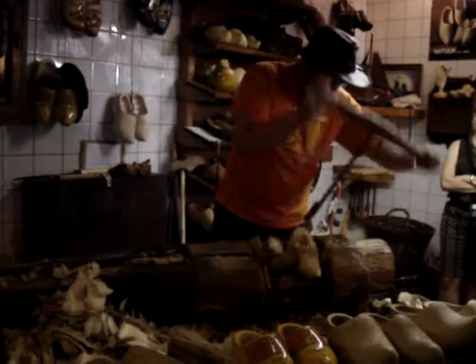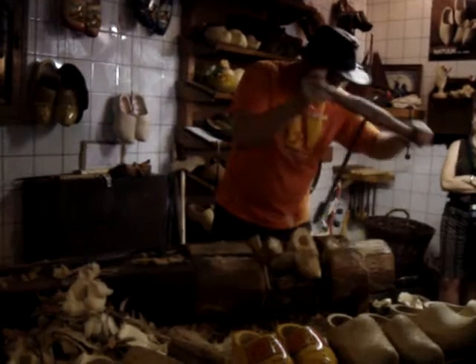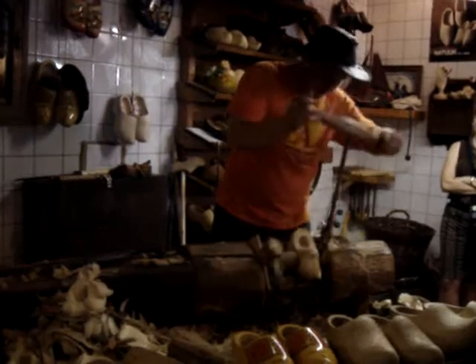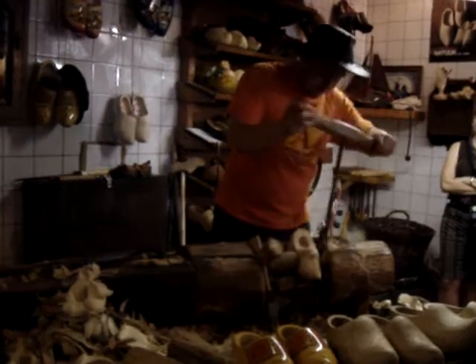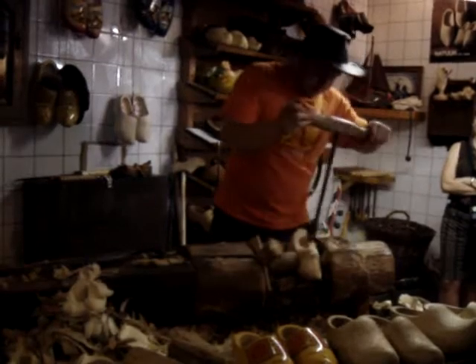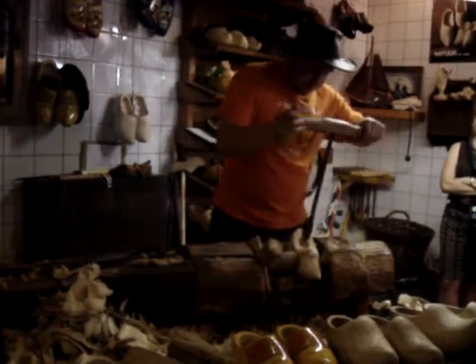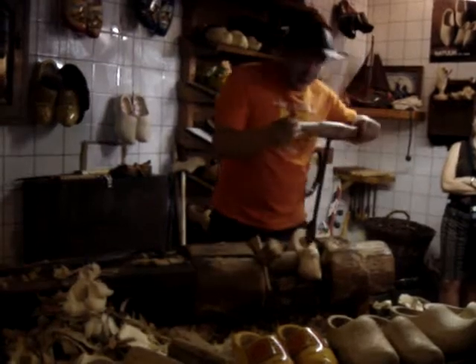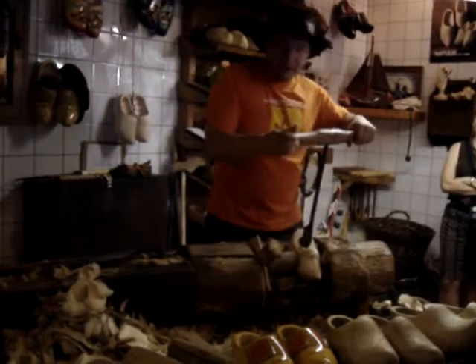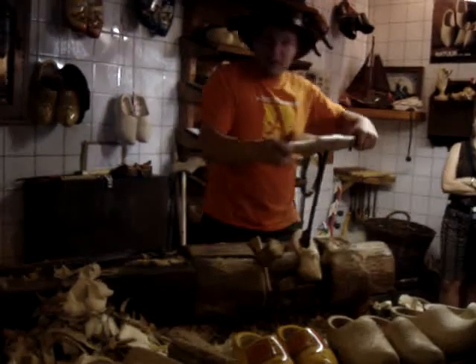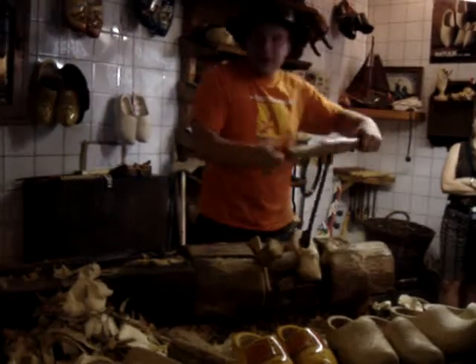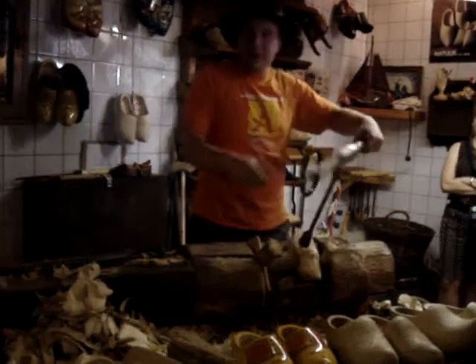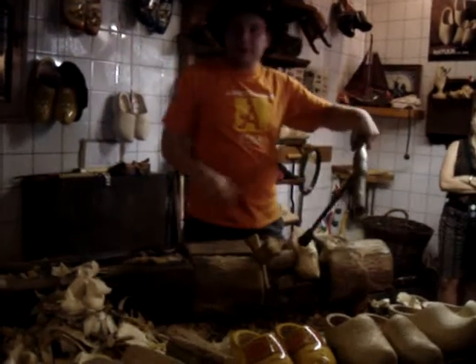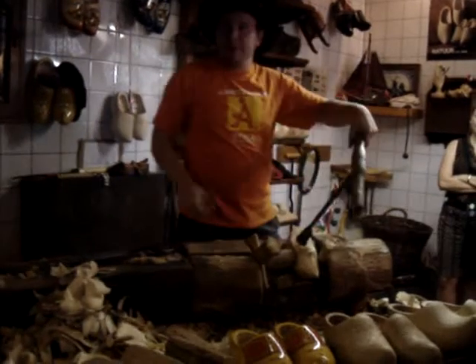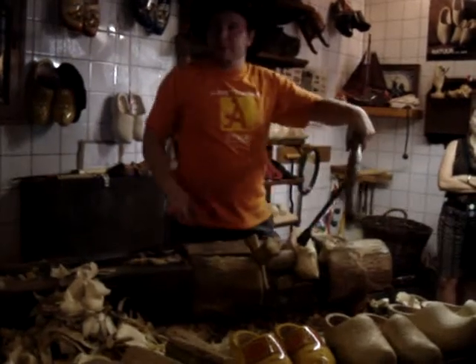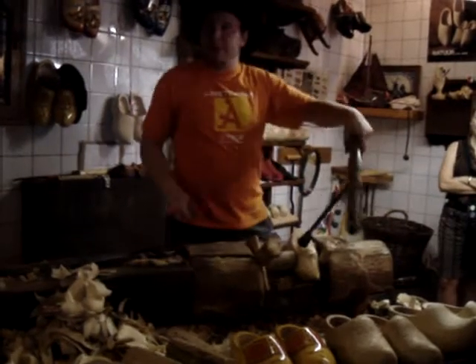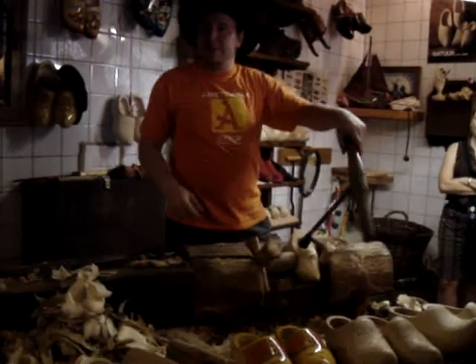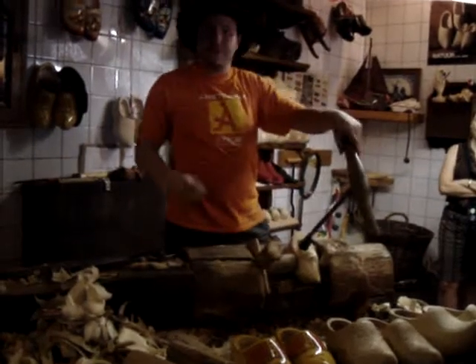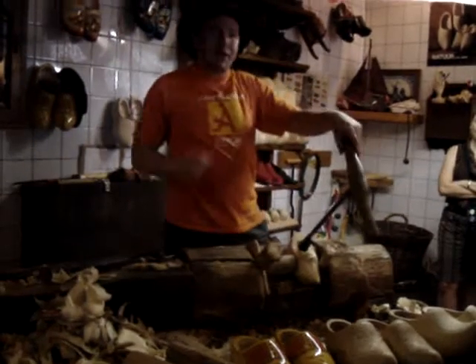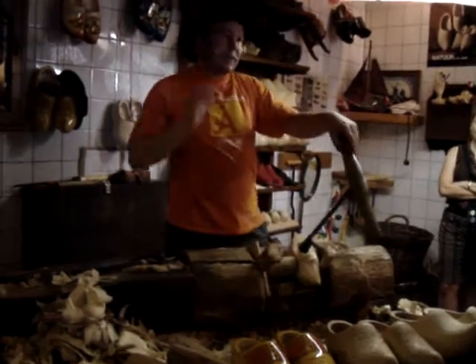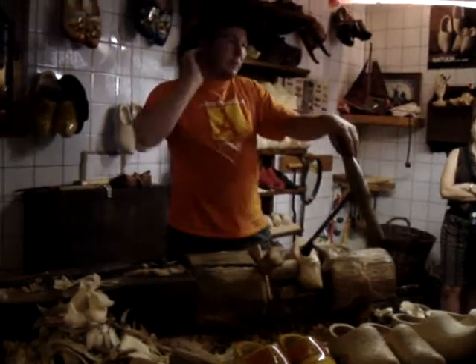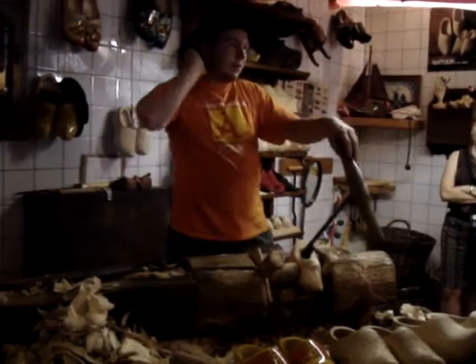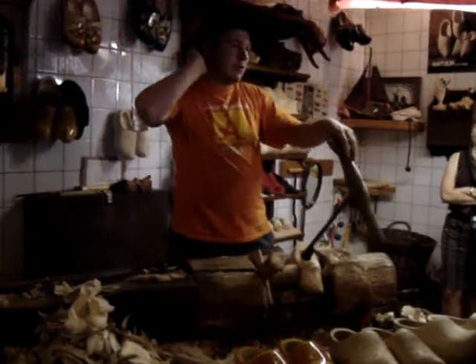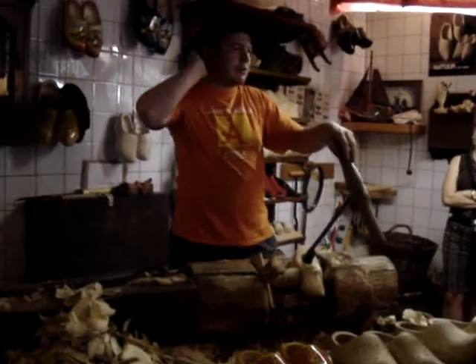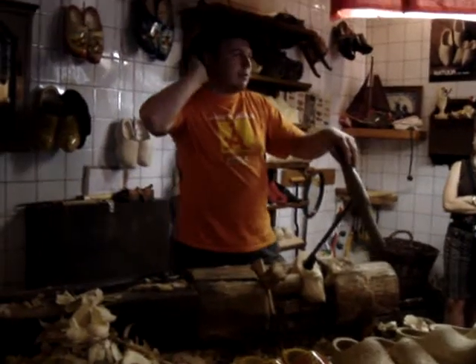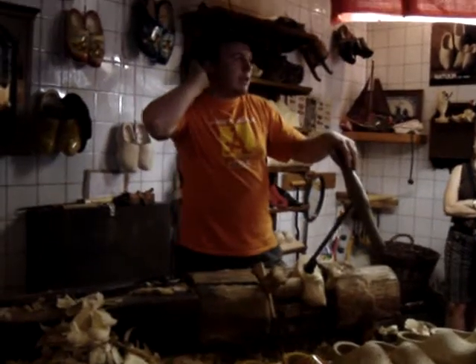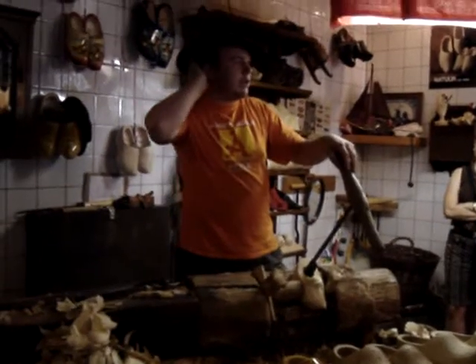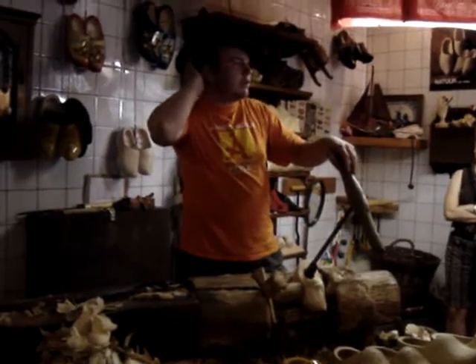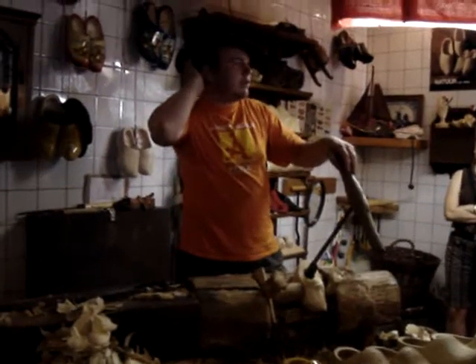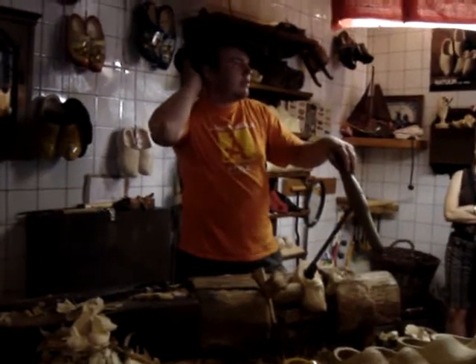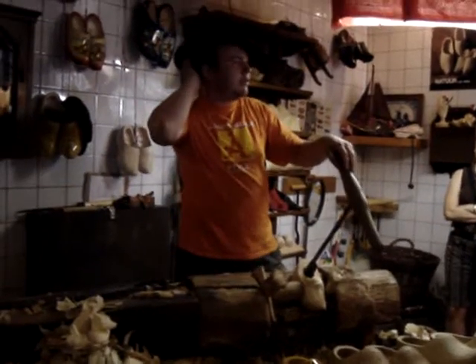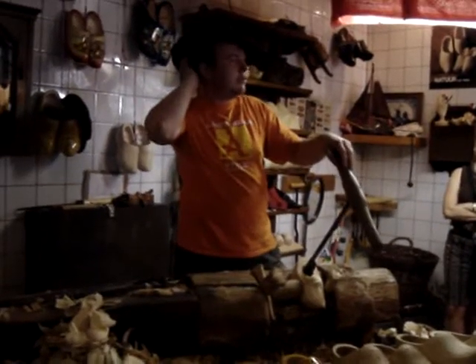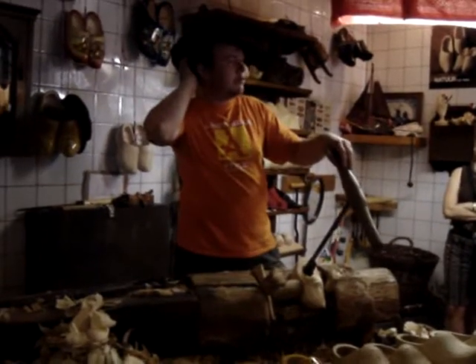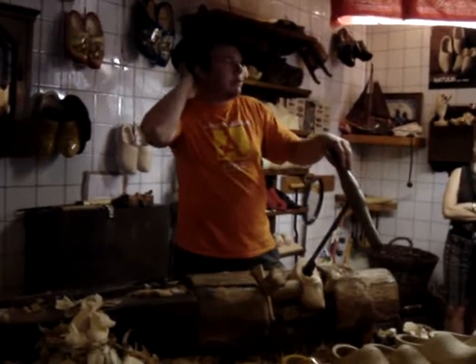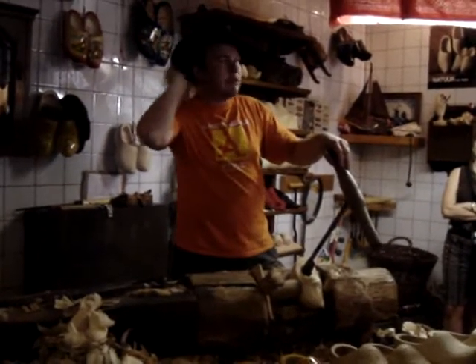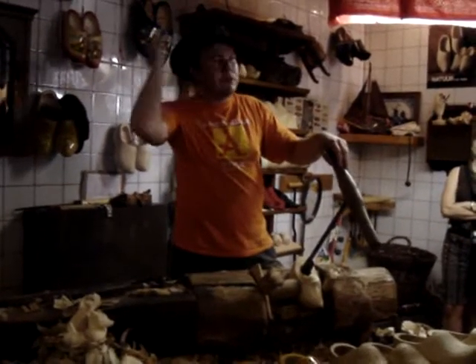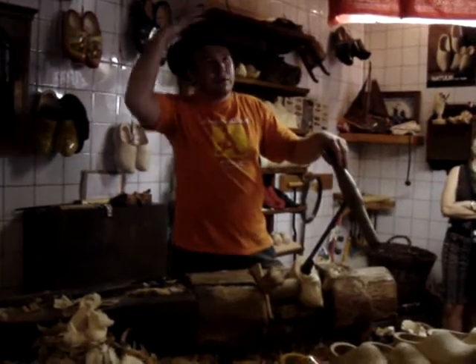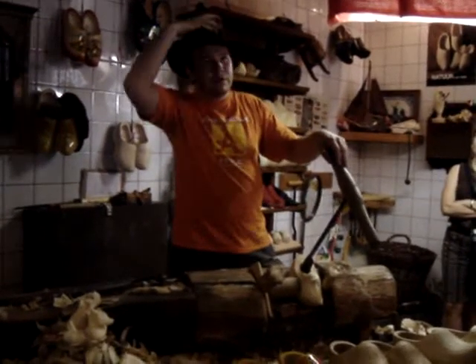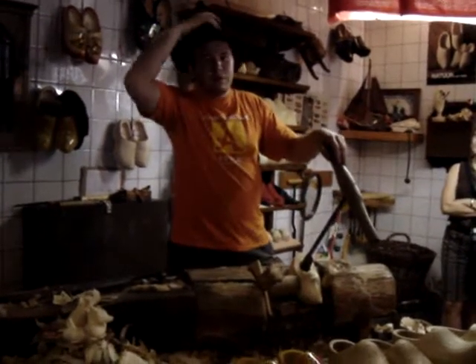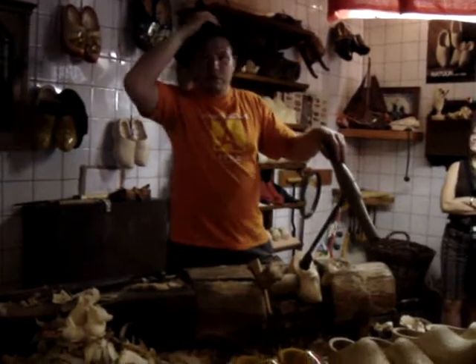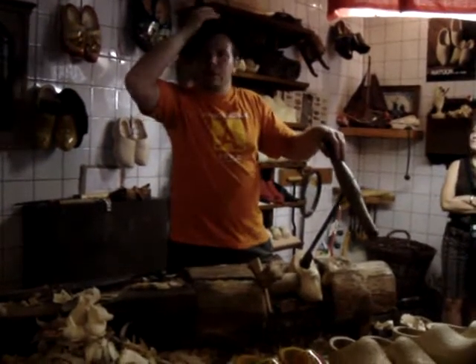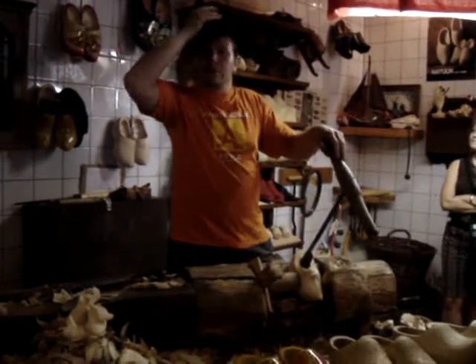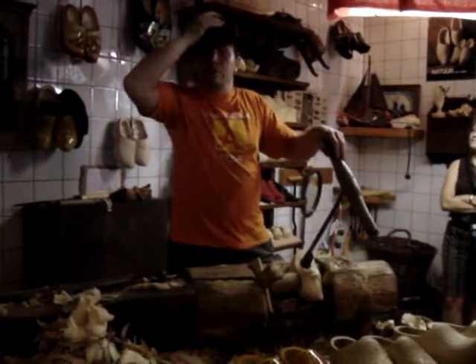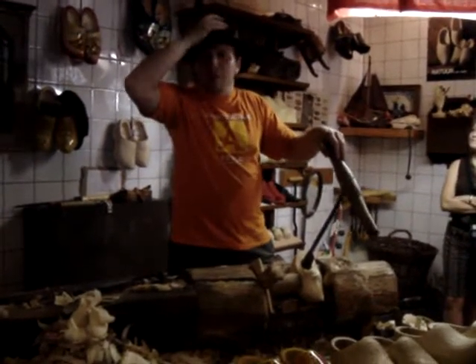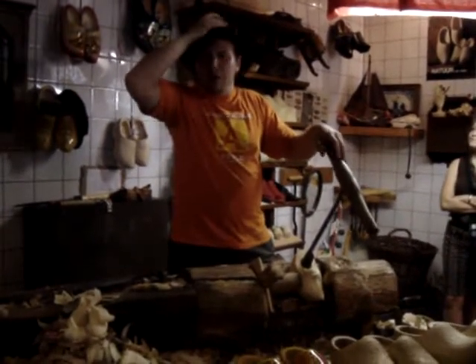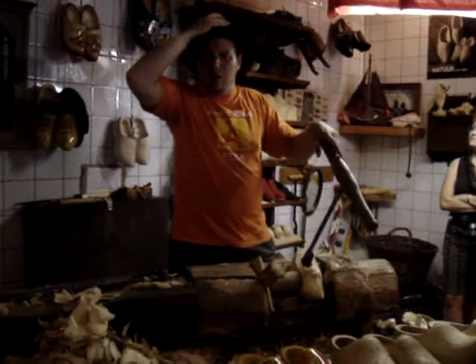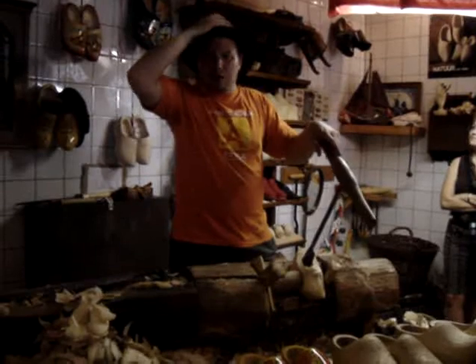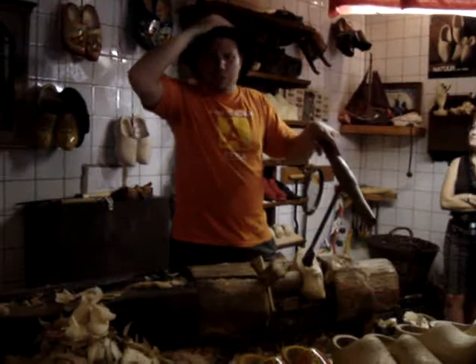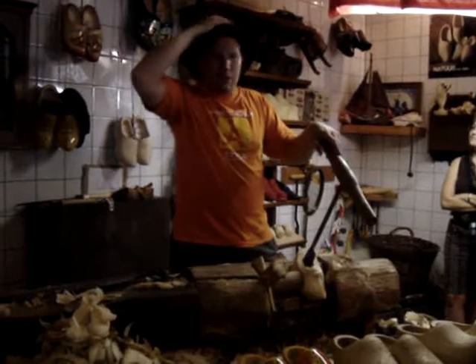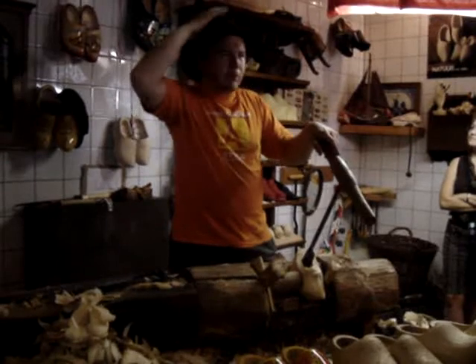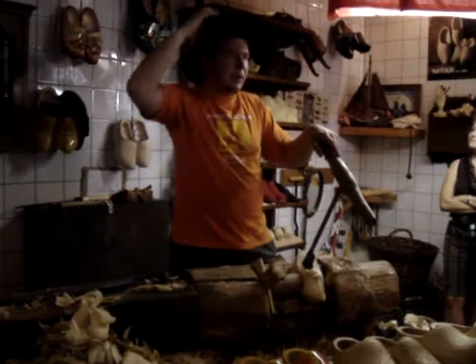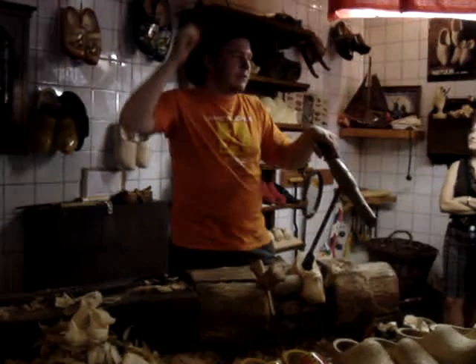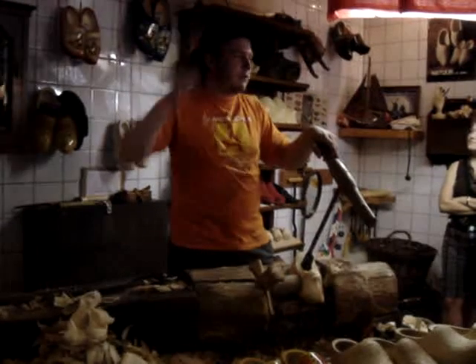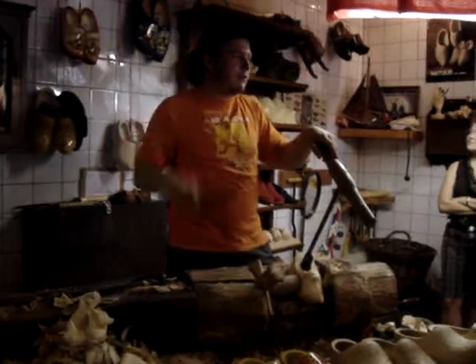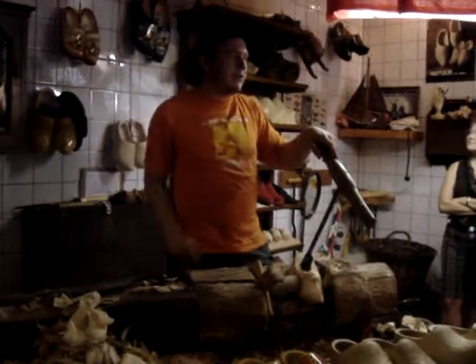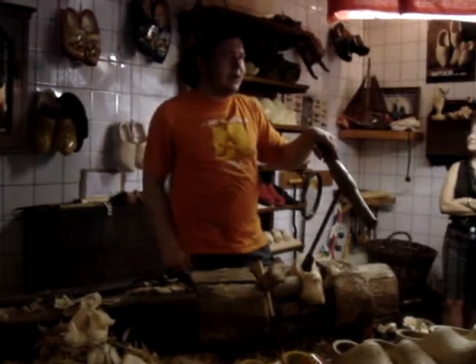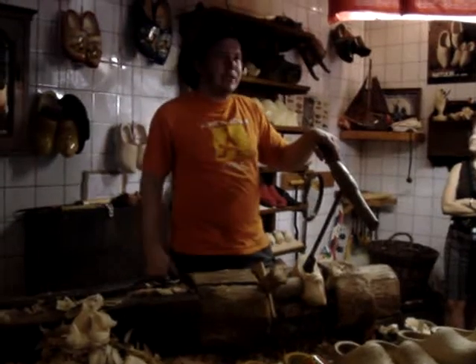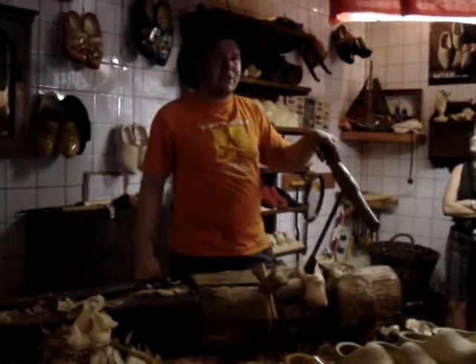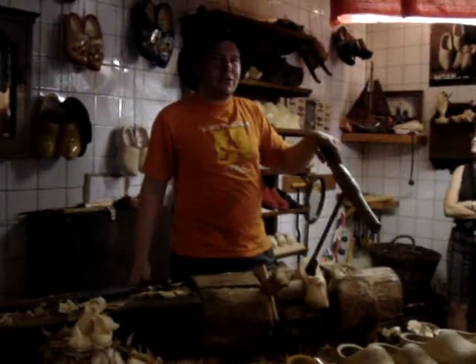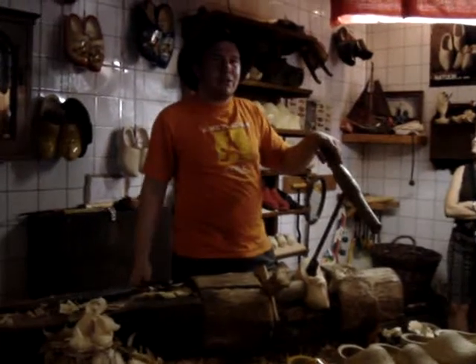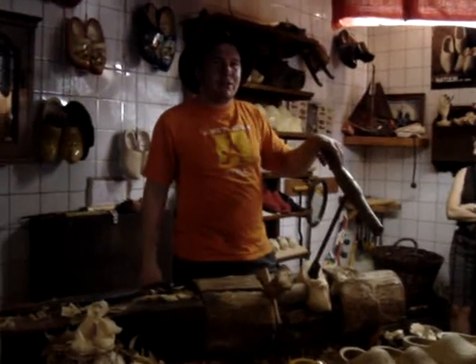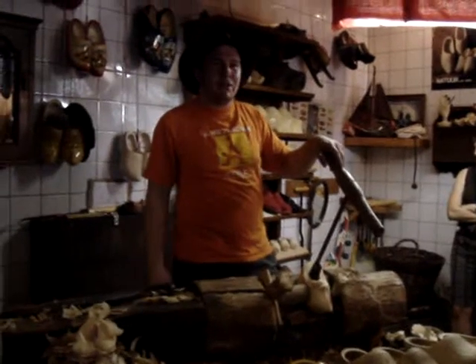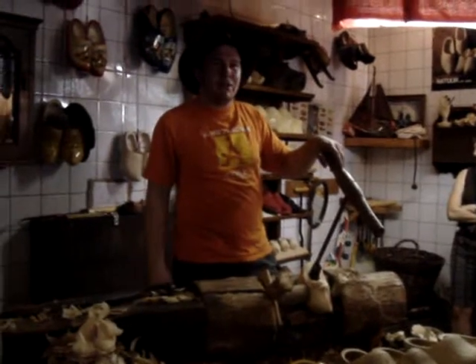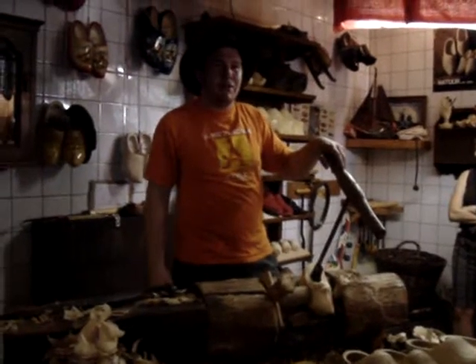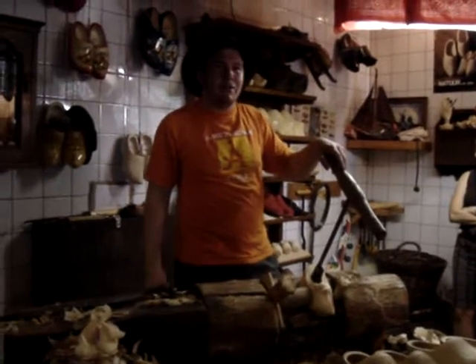So did I tell you guys about the great variety of clogs already? No? Well, we have a great variety of clogs in Holland.